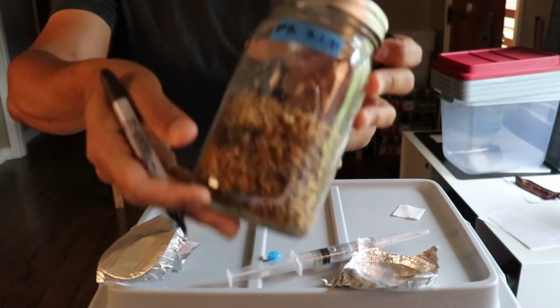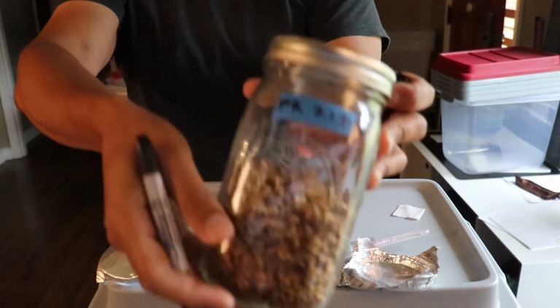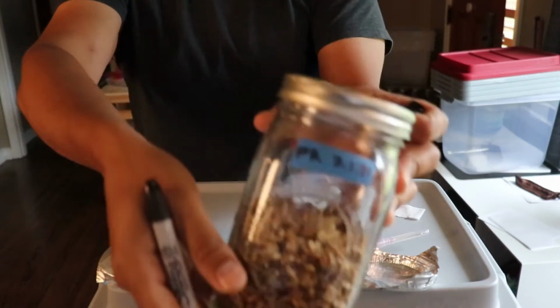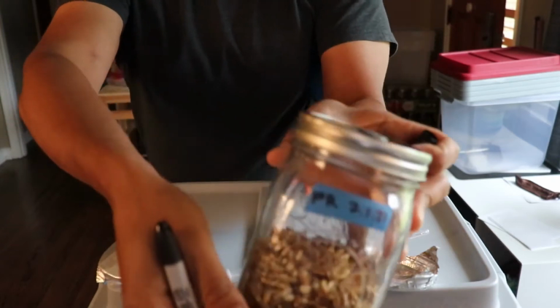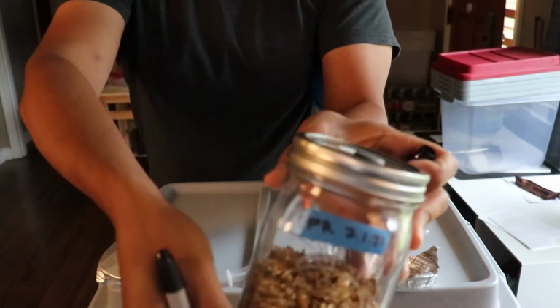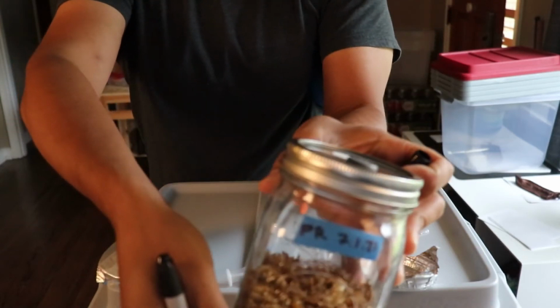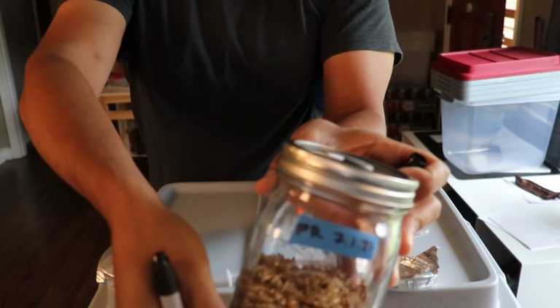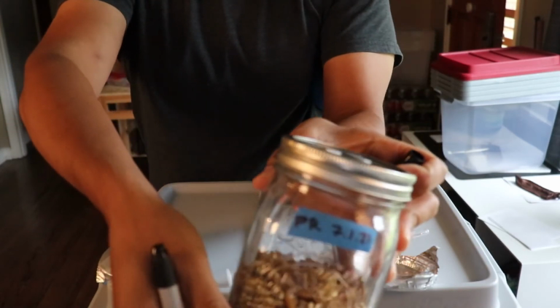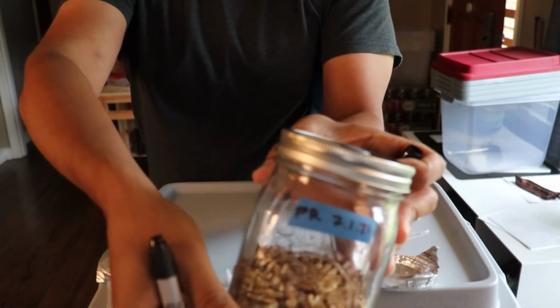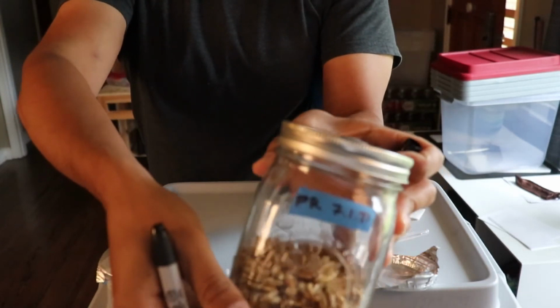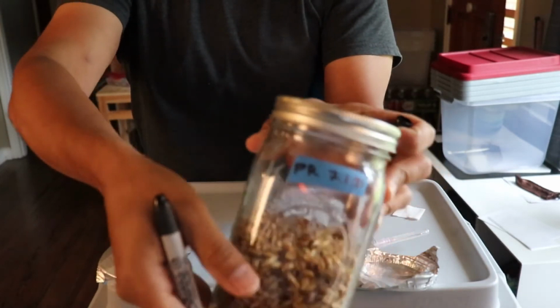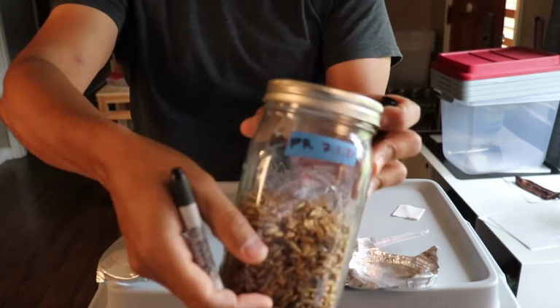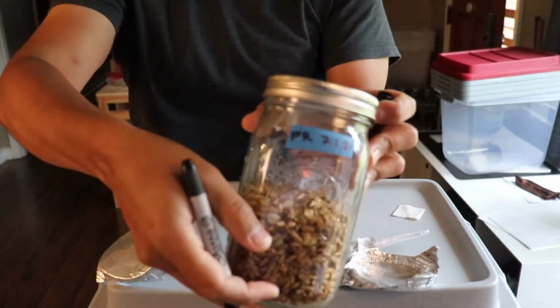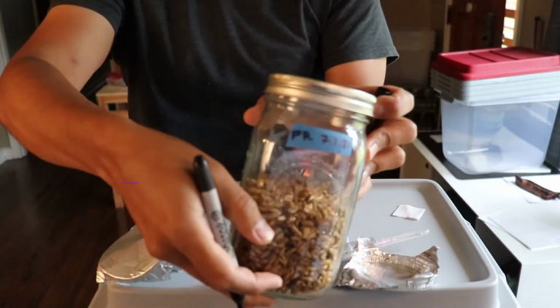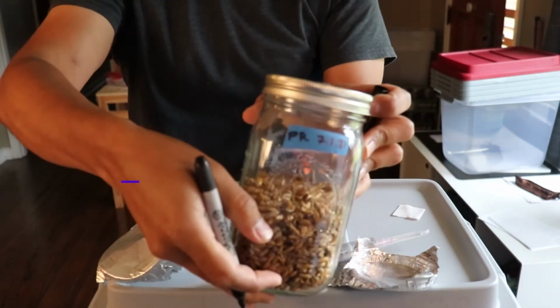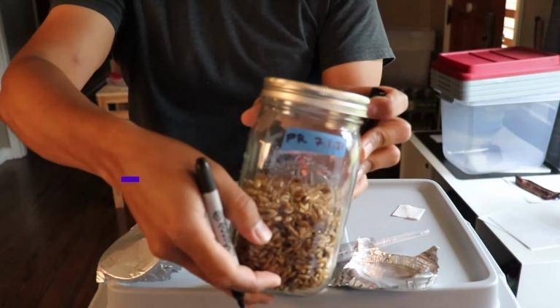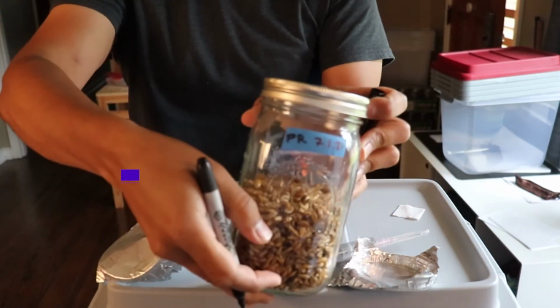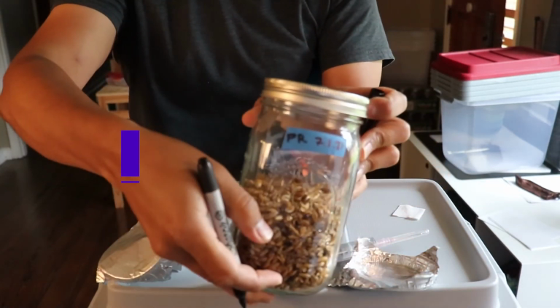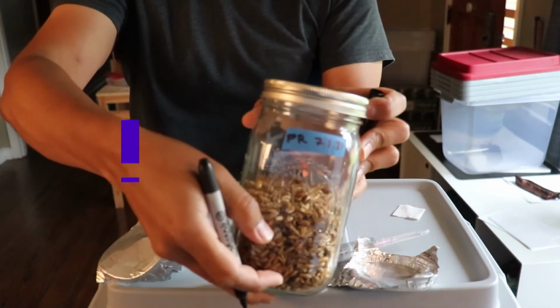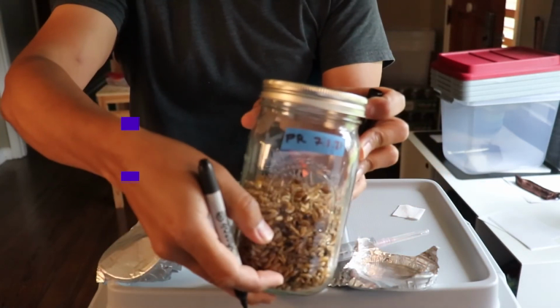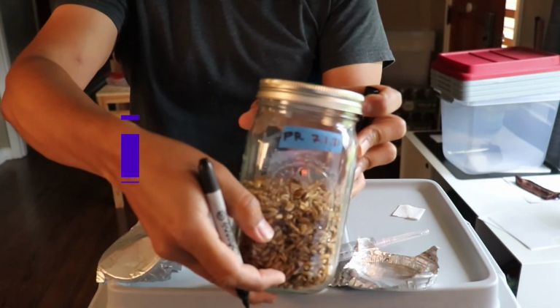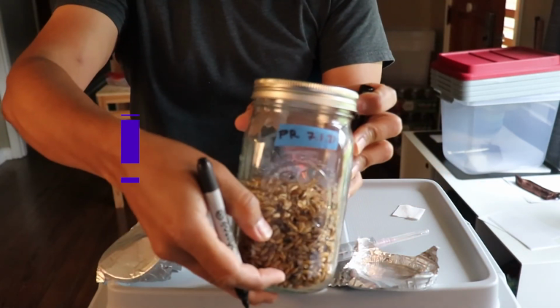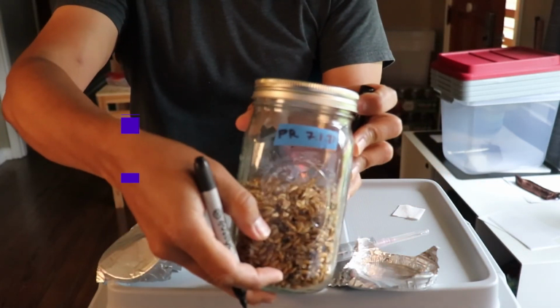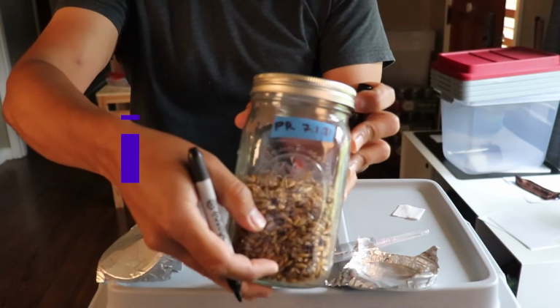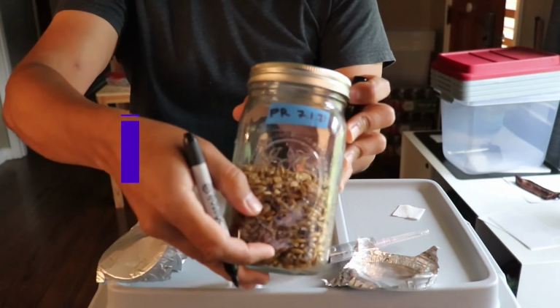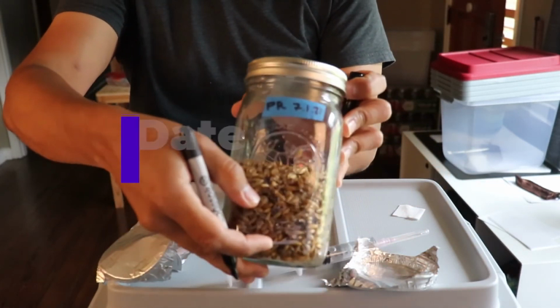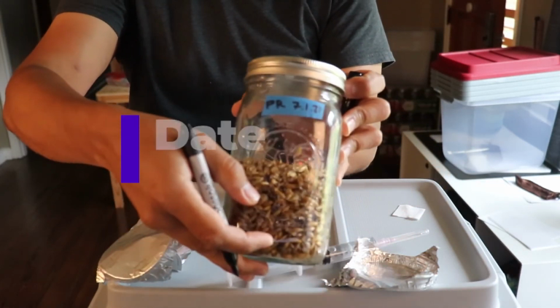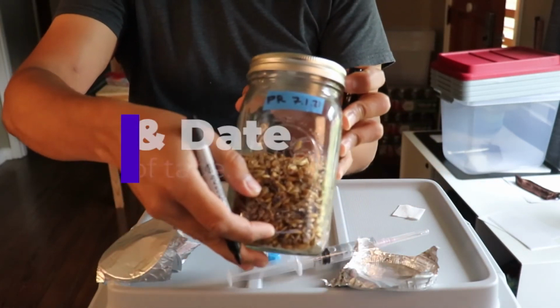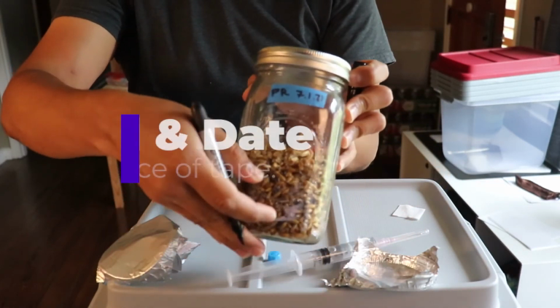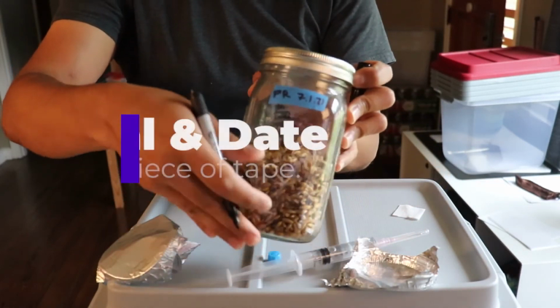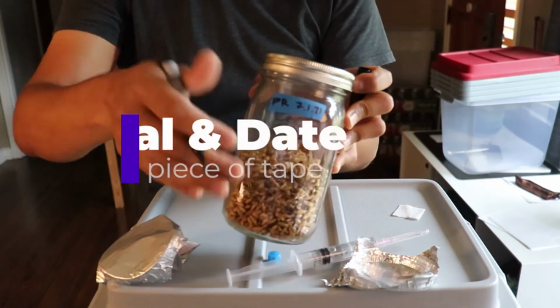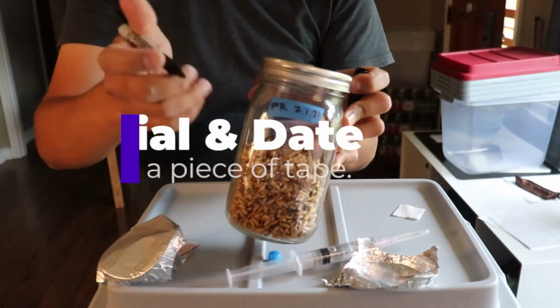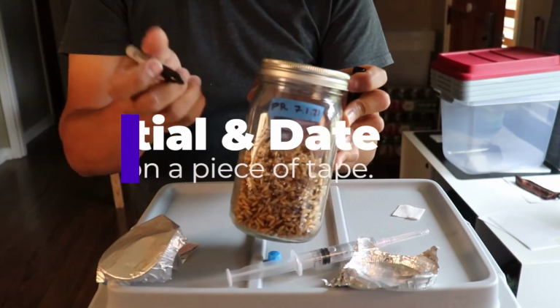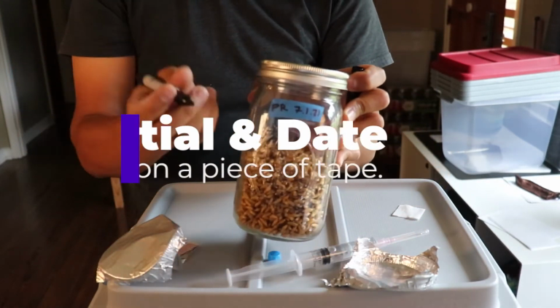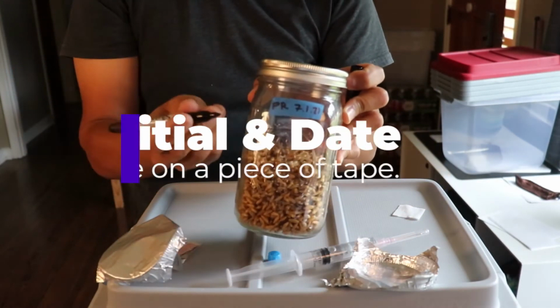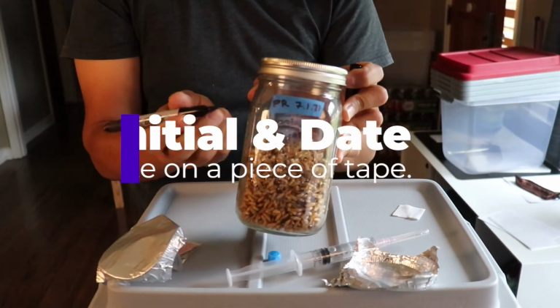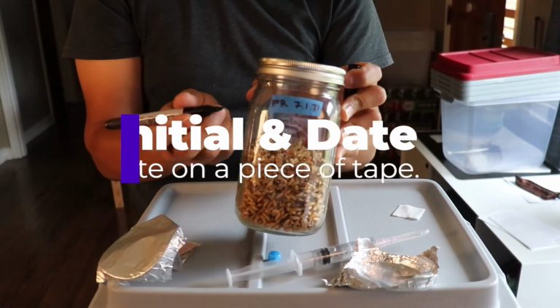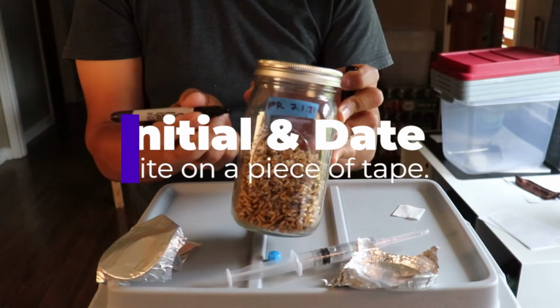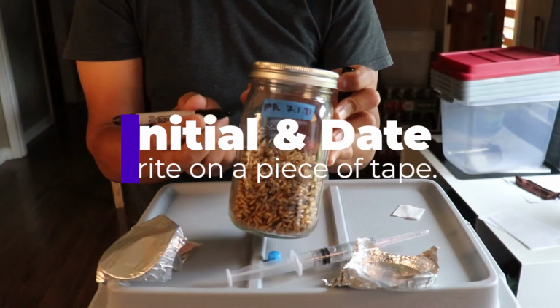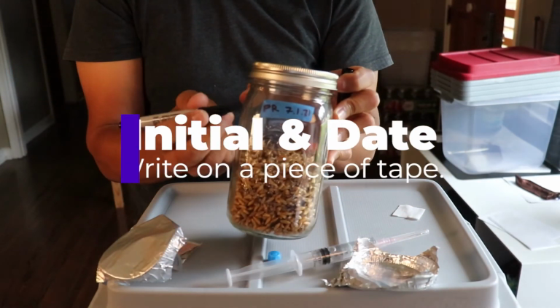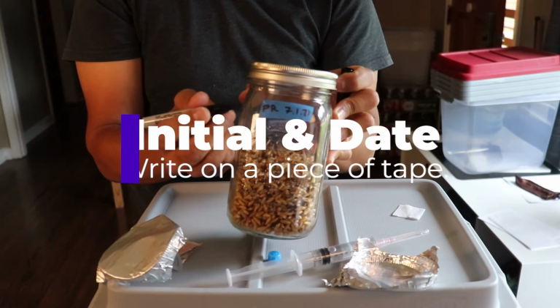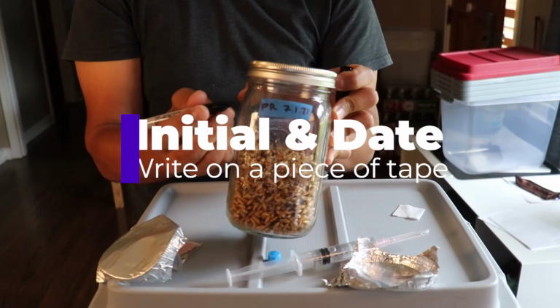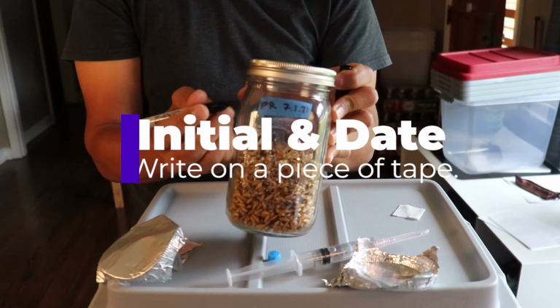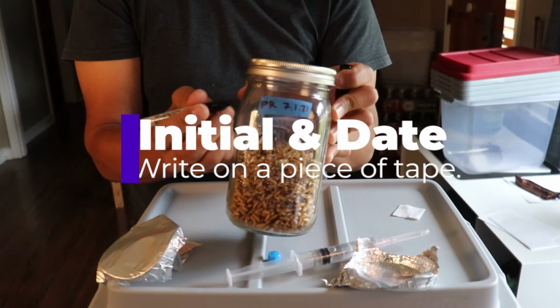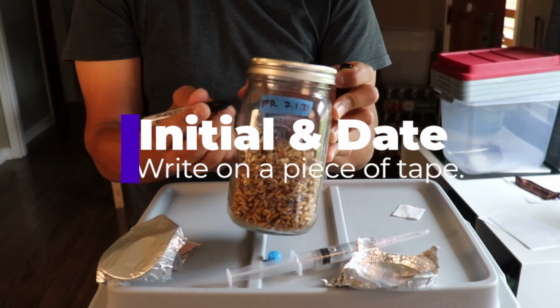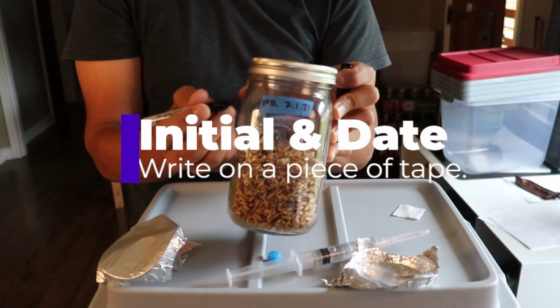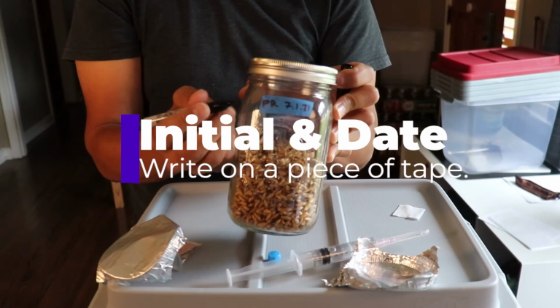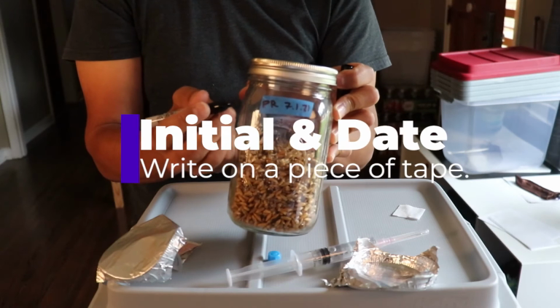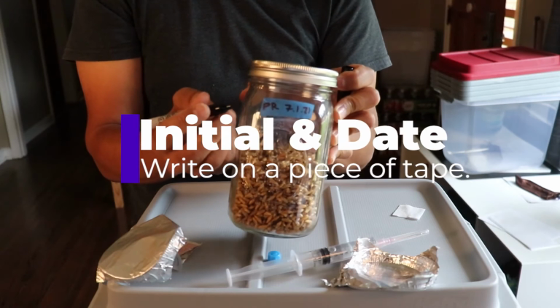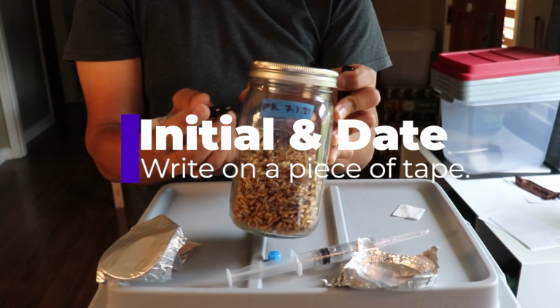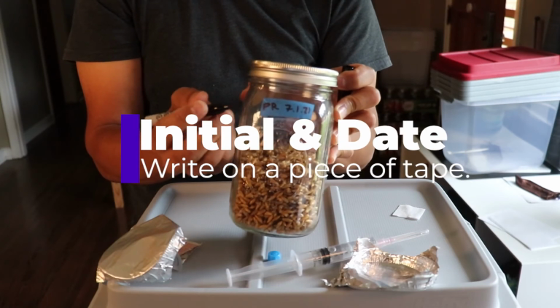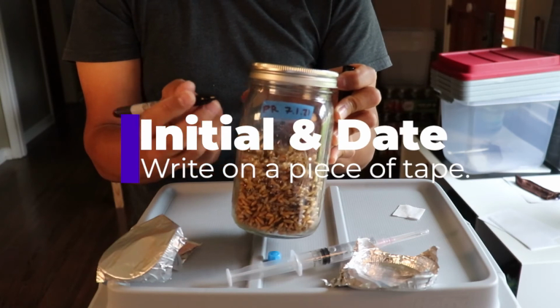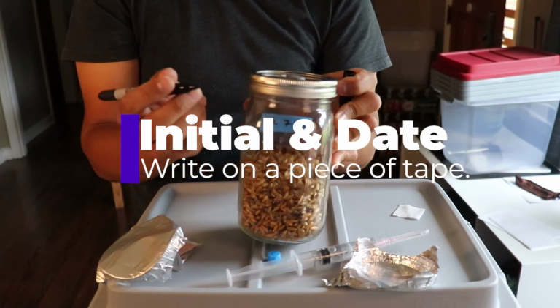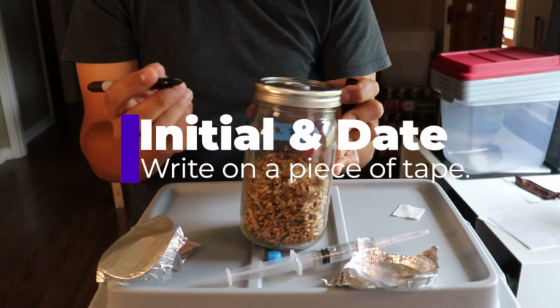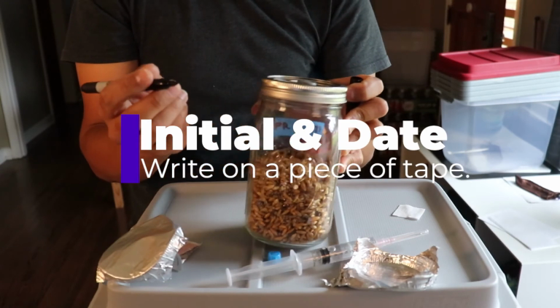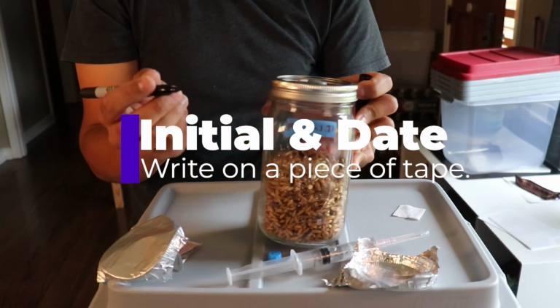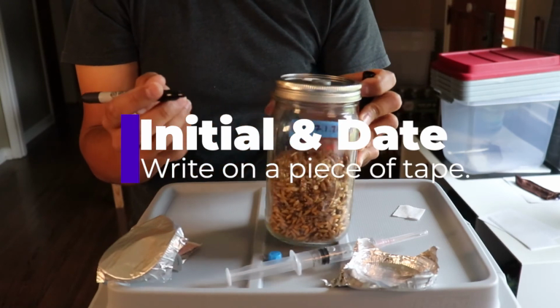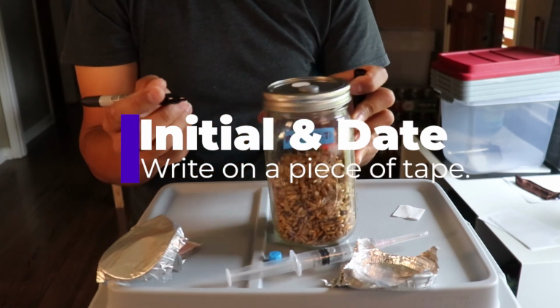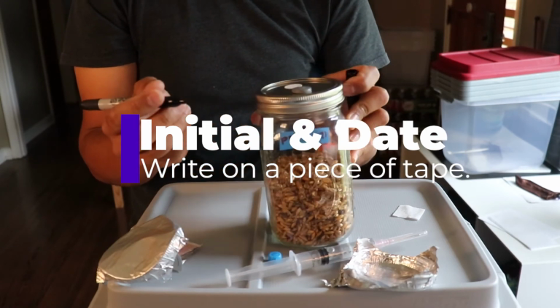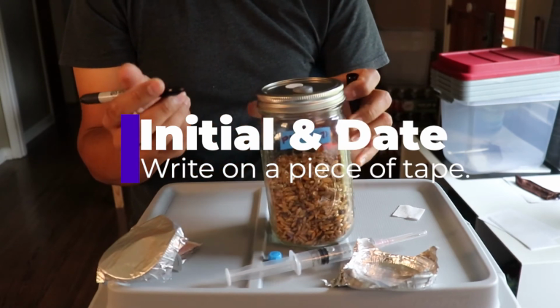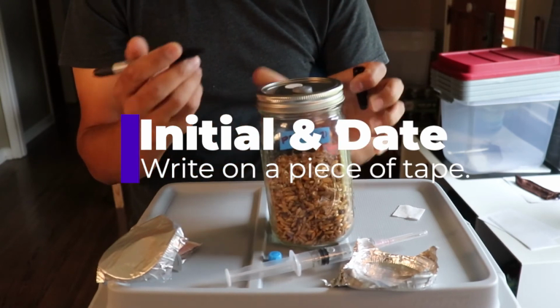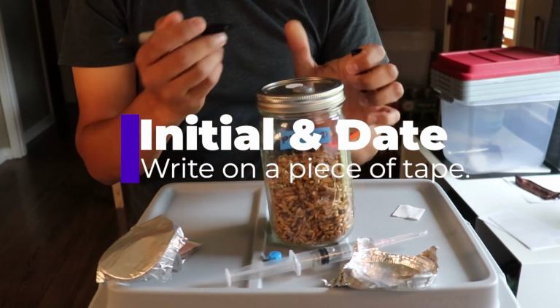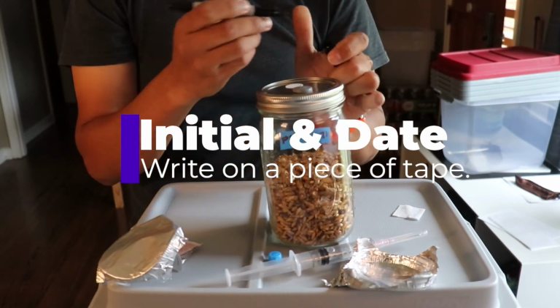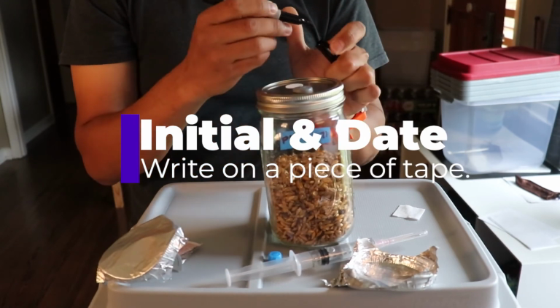I like to add the initials of the mushroom species that I'm trying to grow and then write the date that I completed step one.